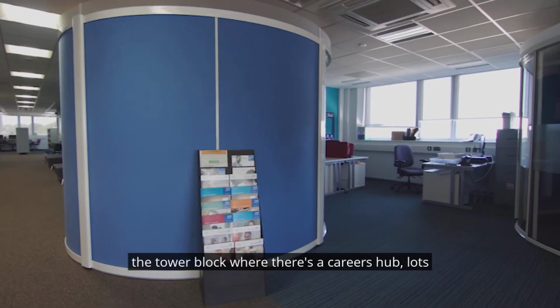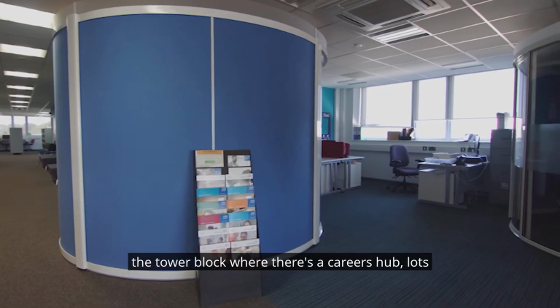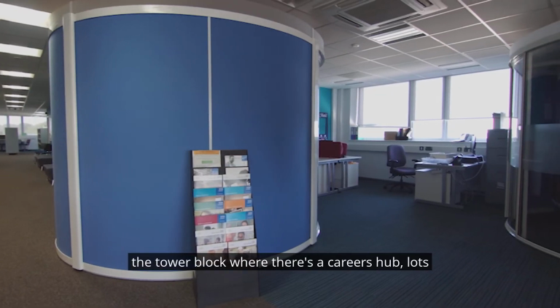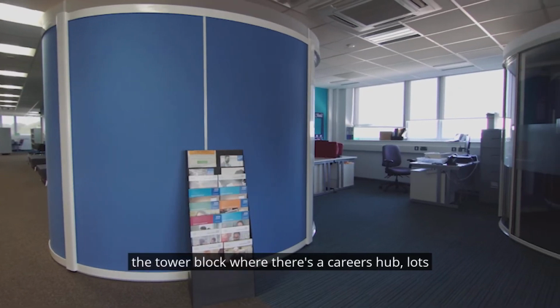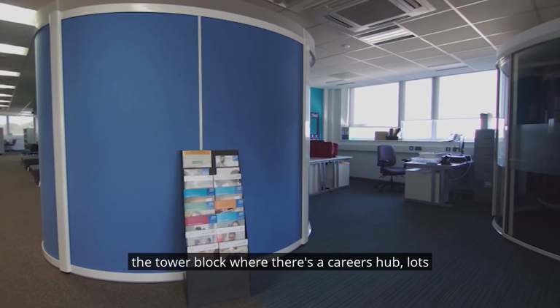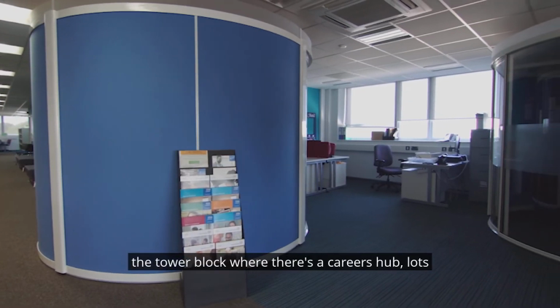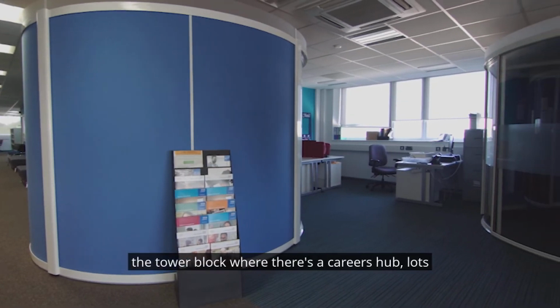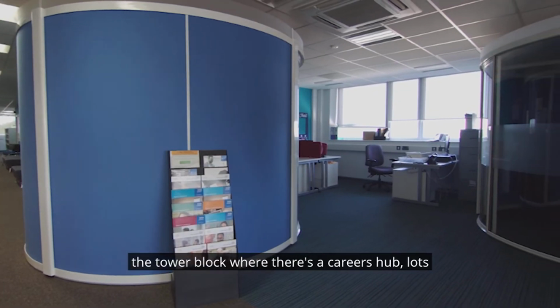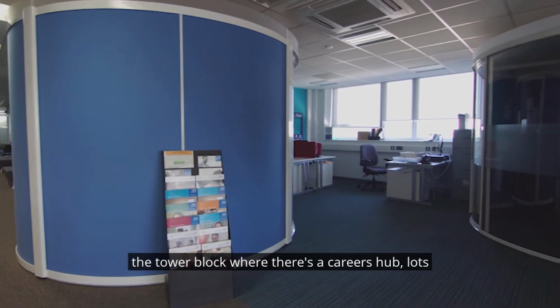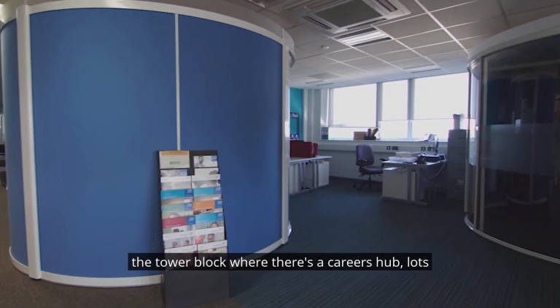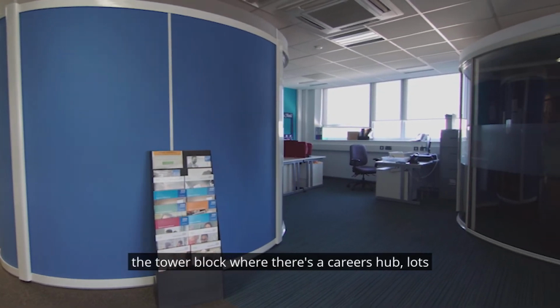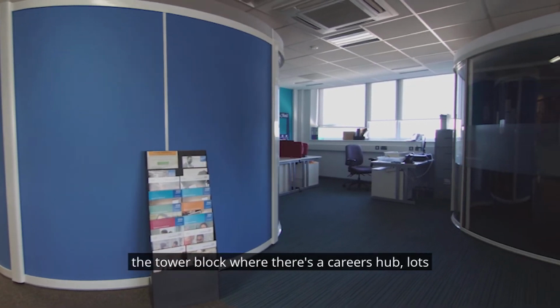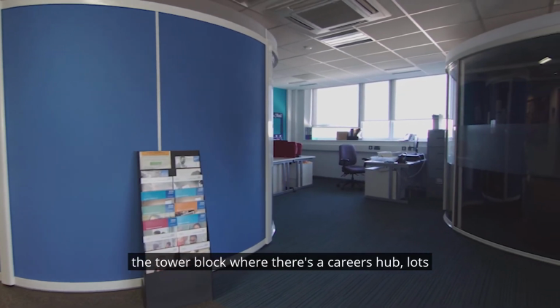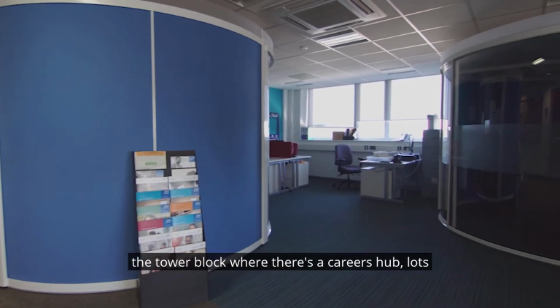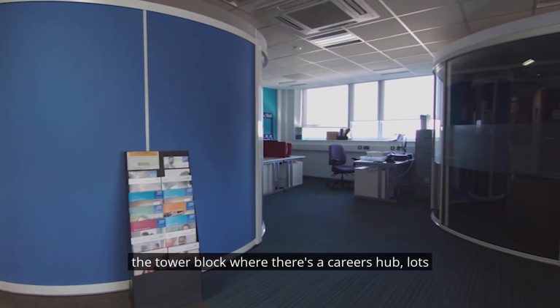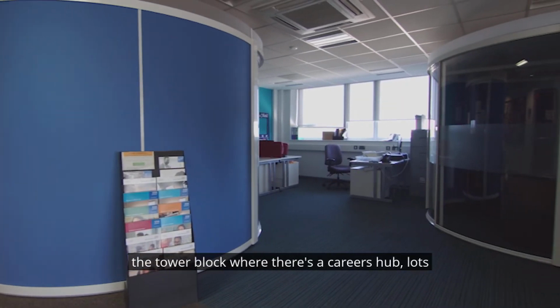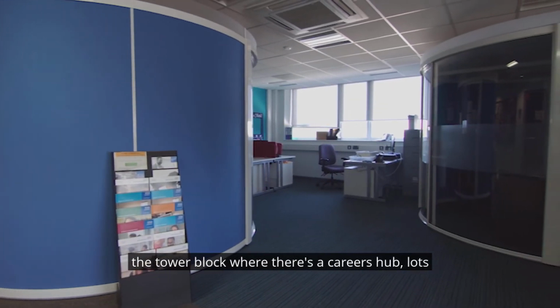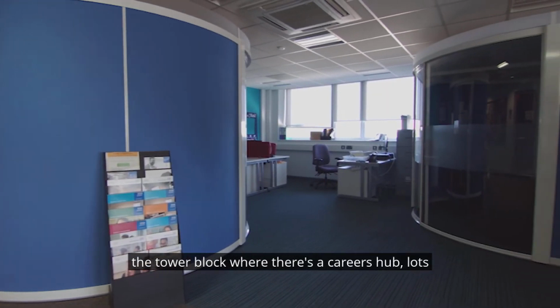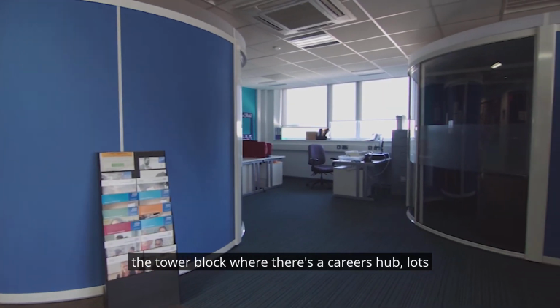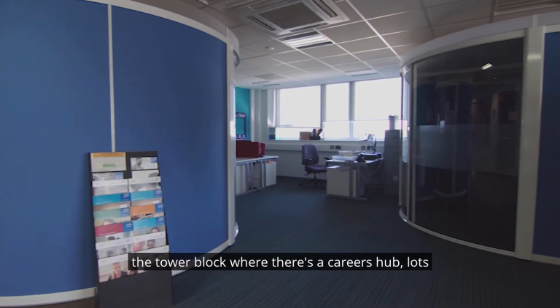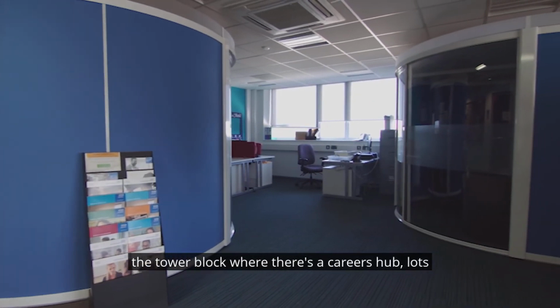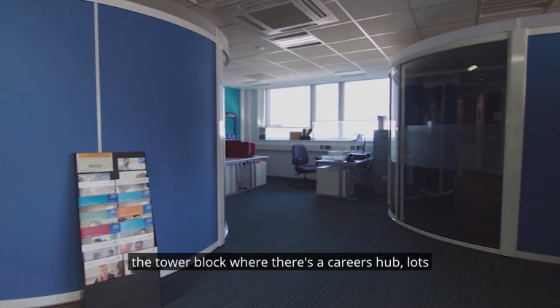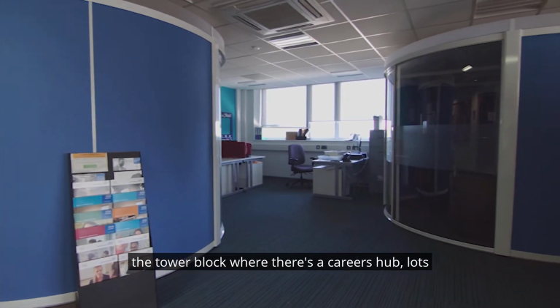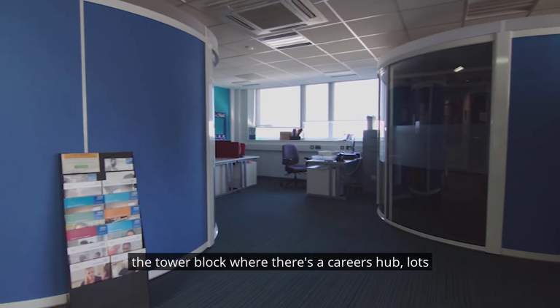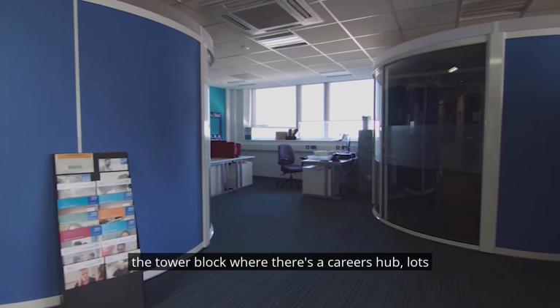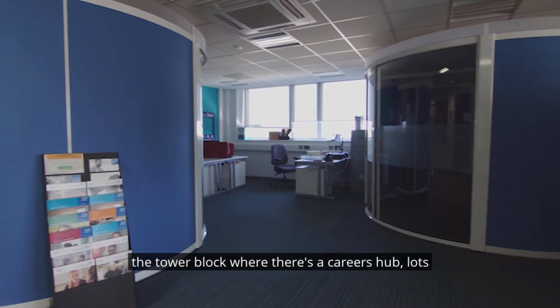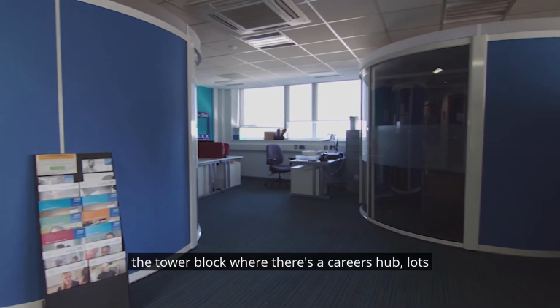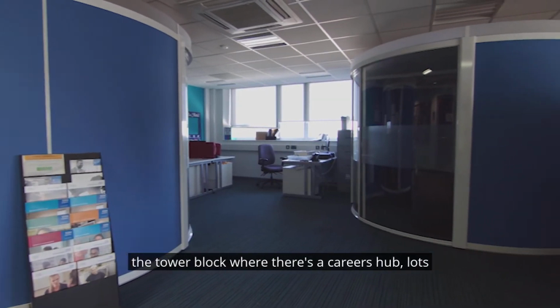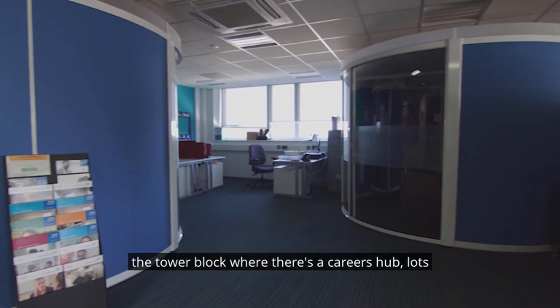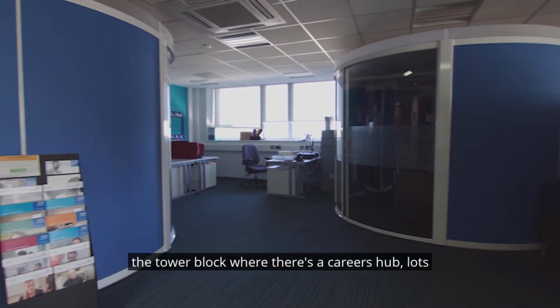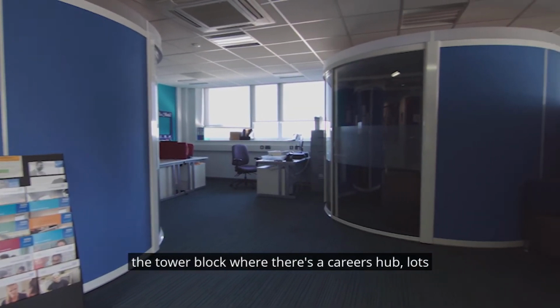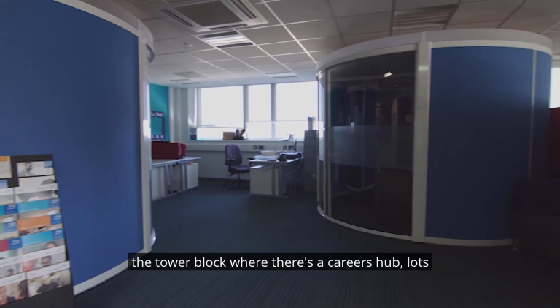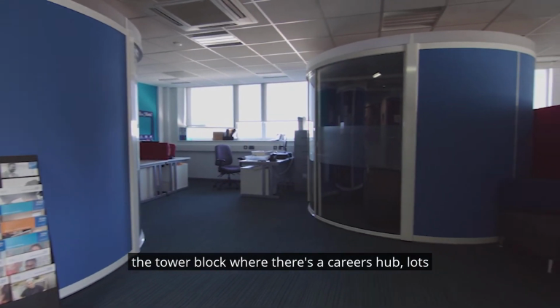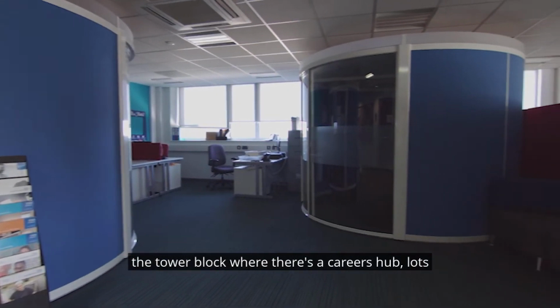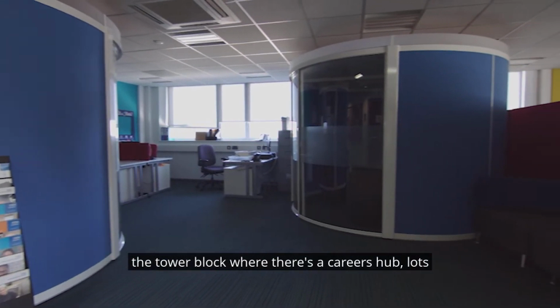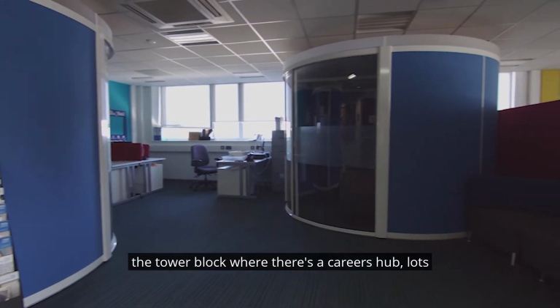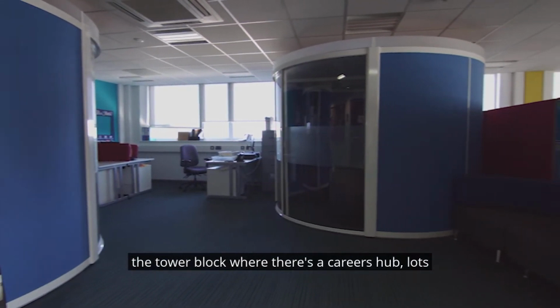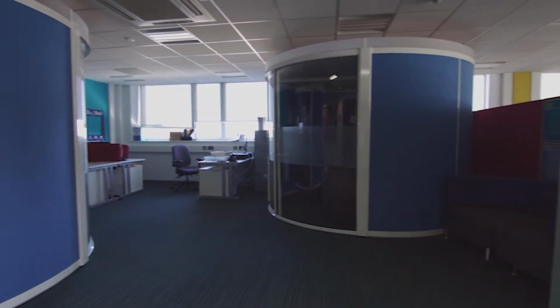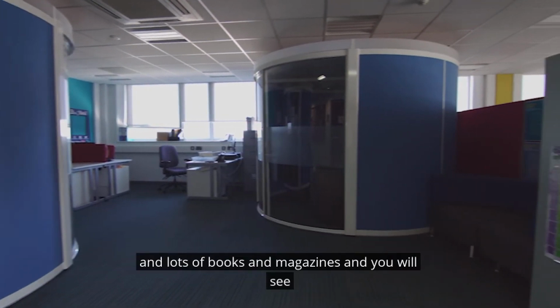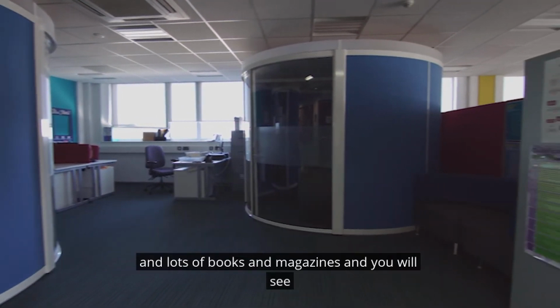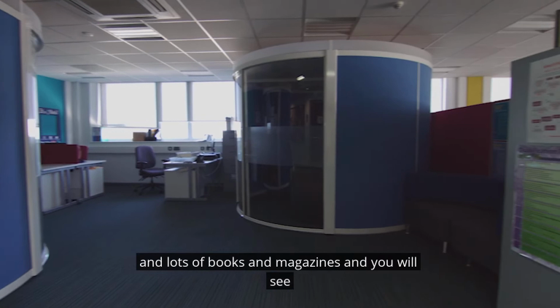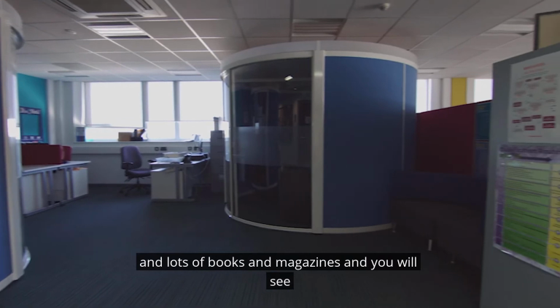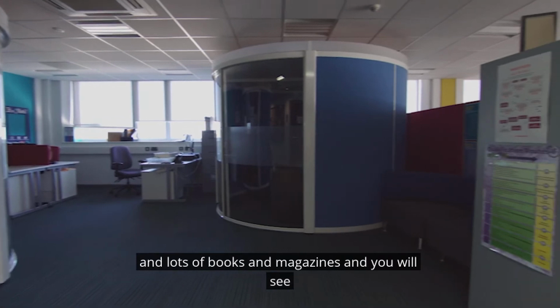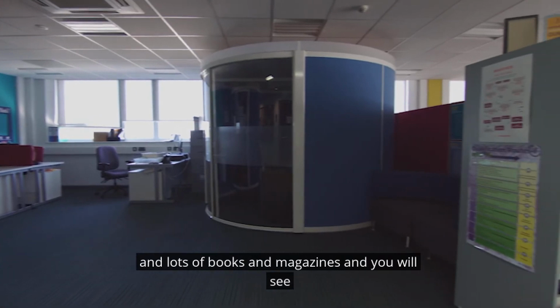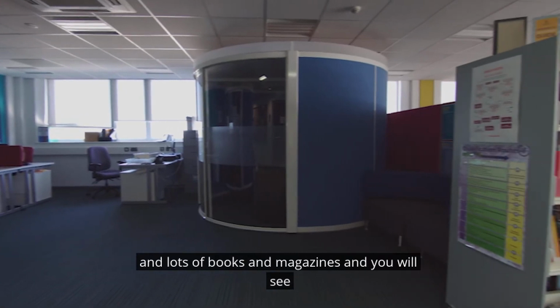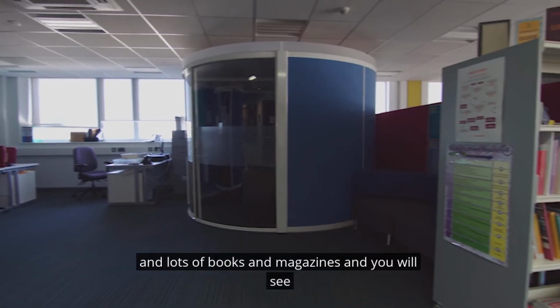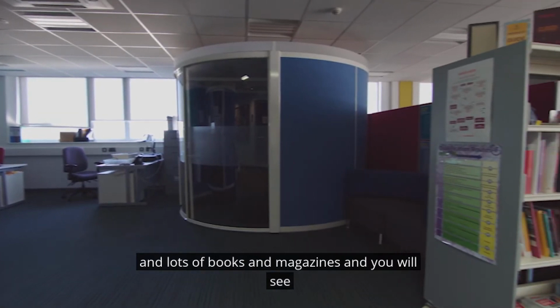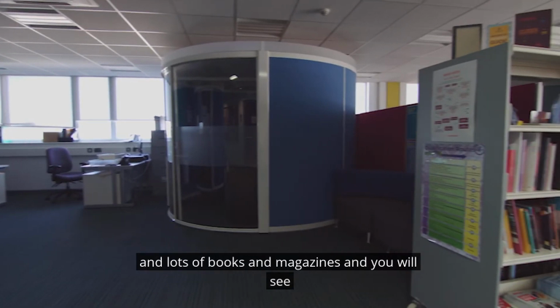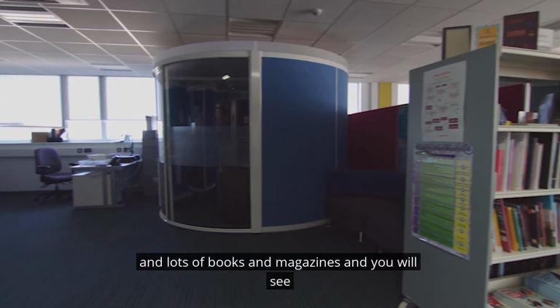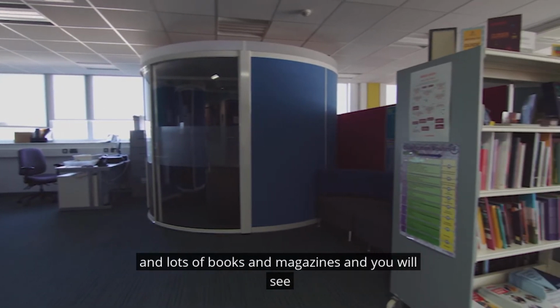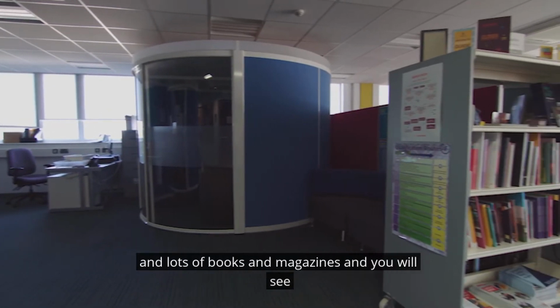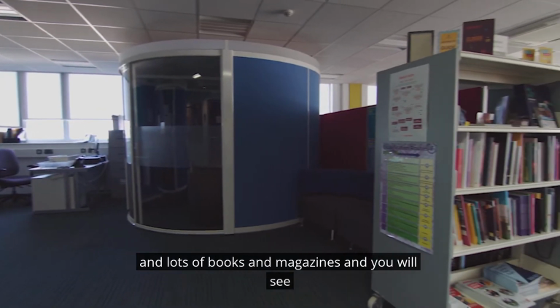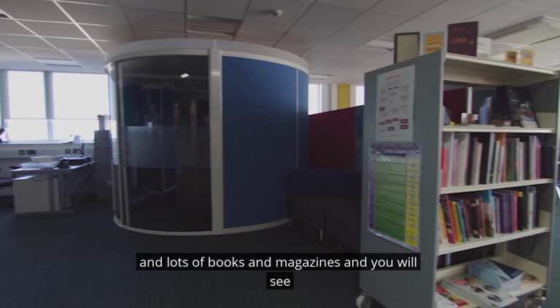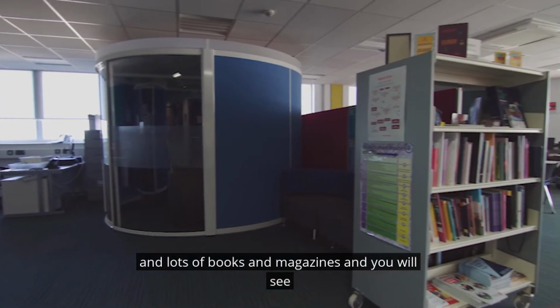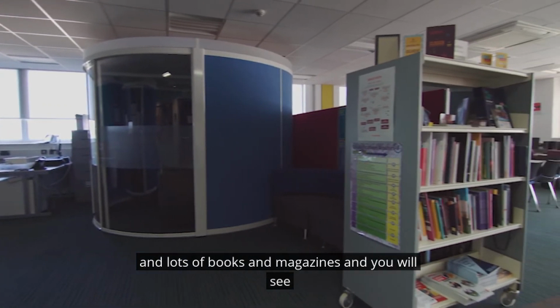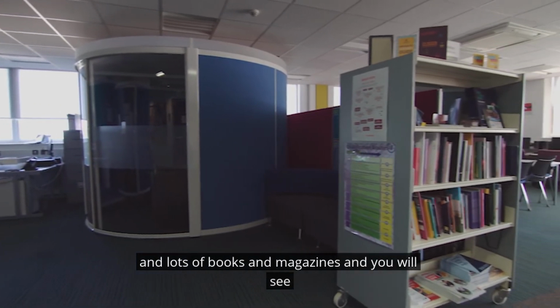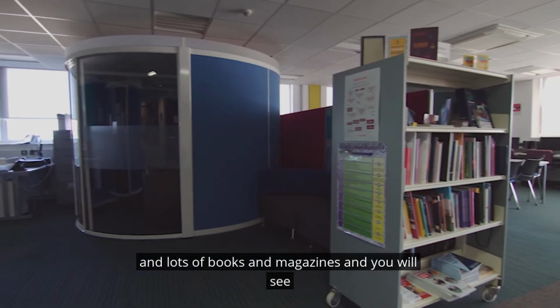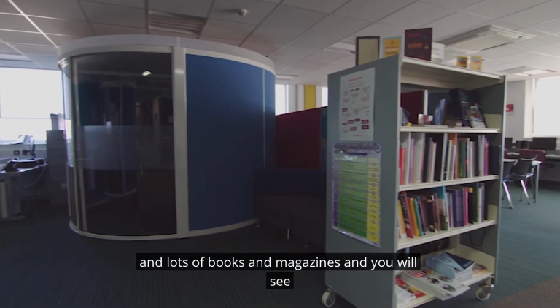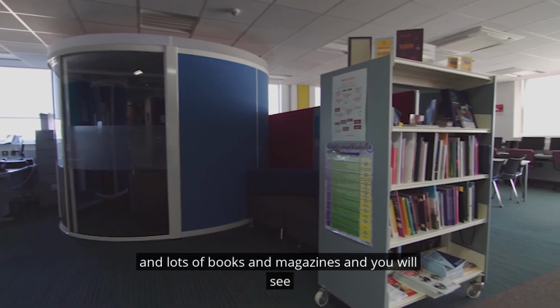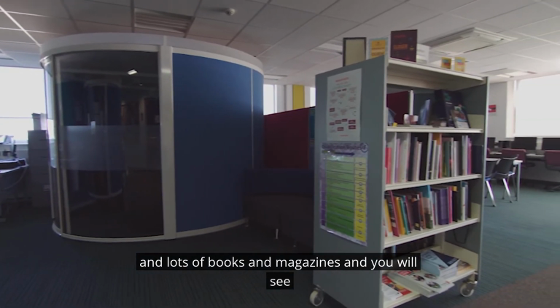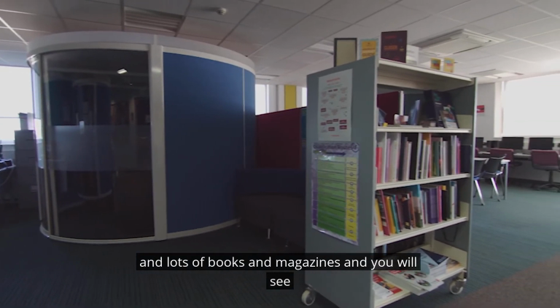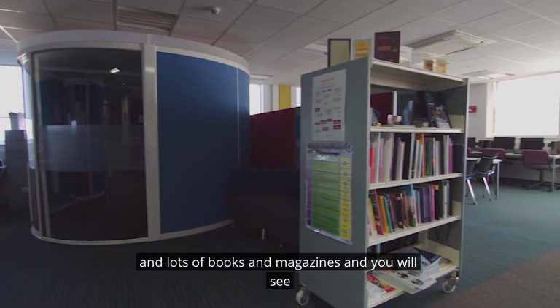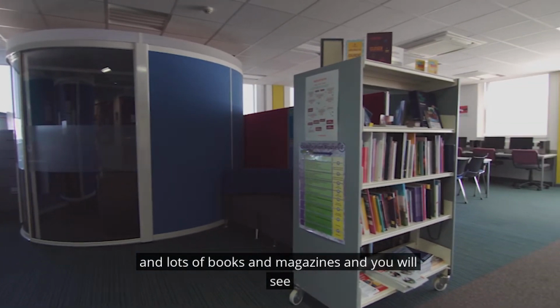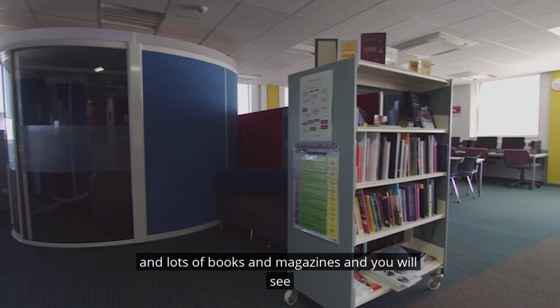Hello and welcome to this video about the art, design and fashion provision at the Kings Lynn campus of the College of West Anglia.